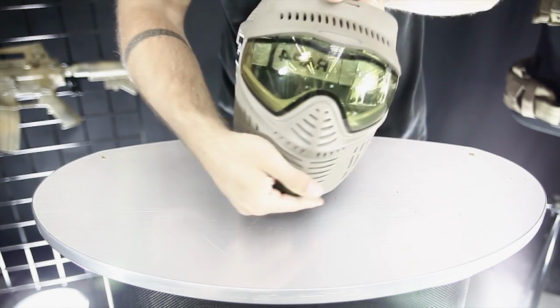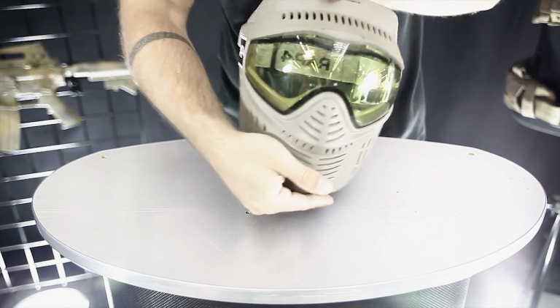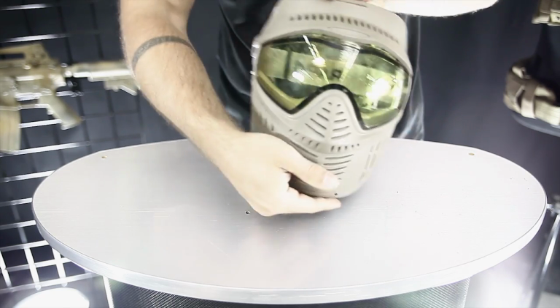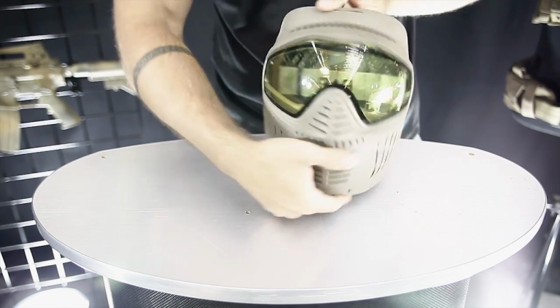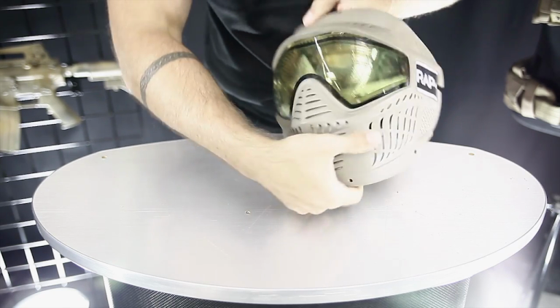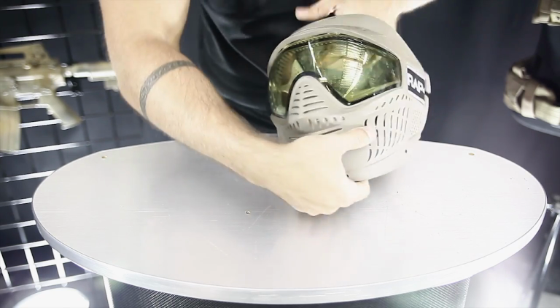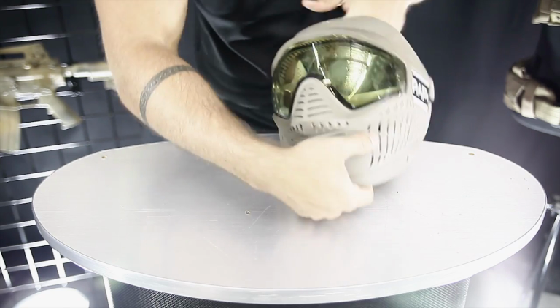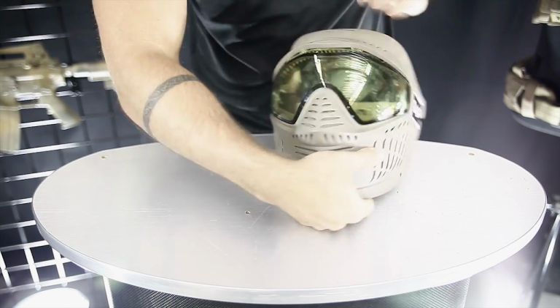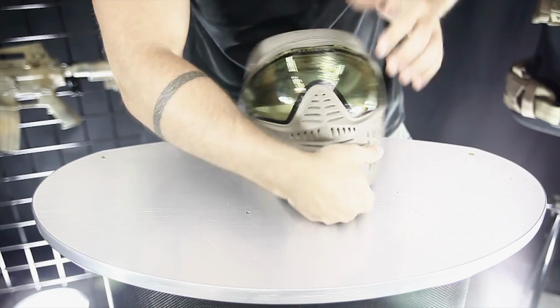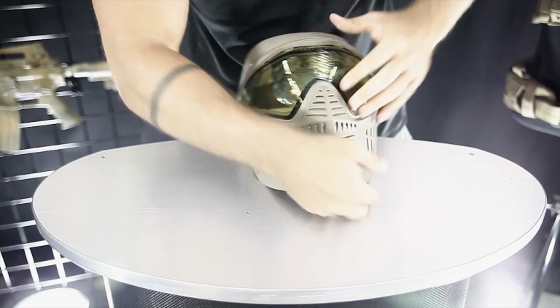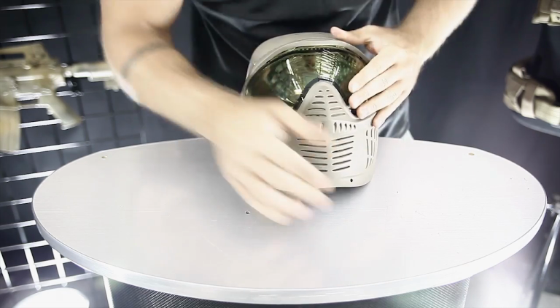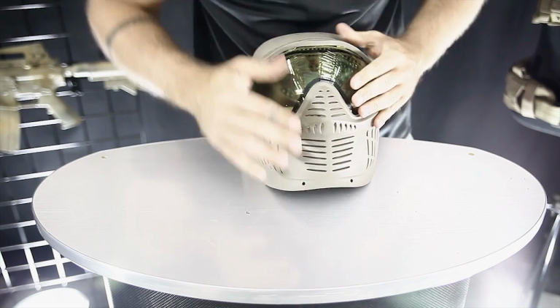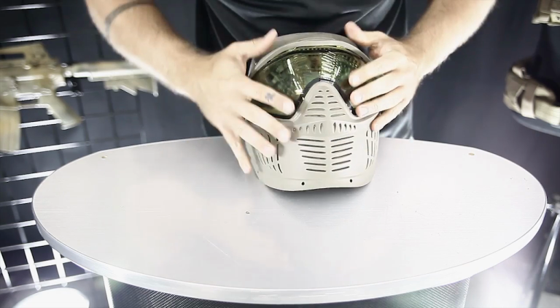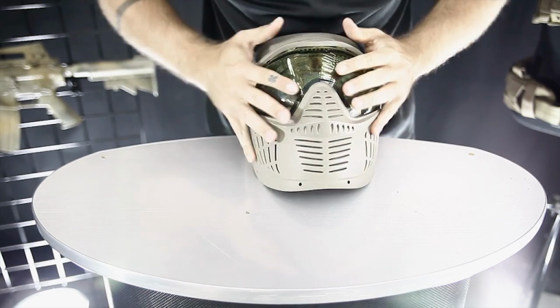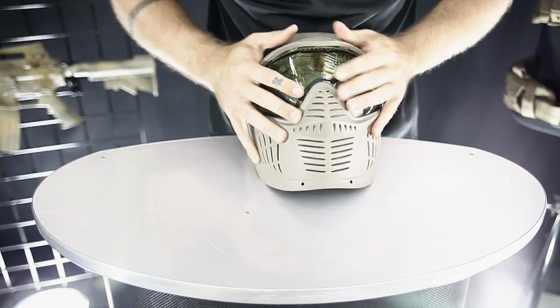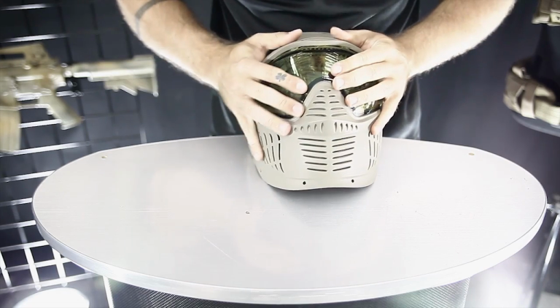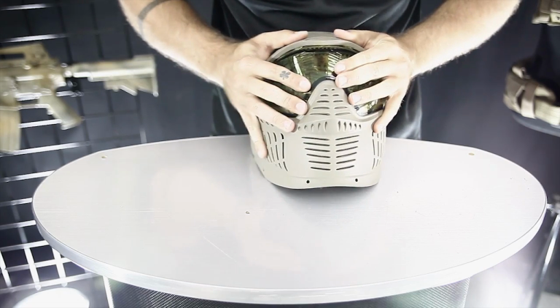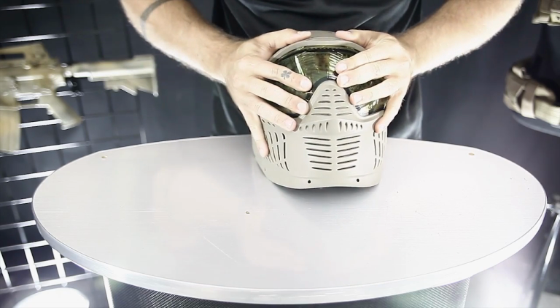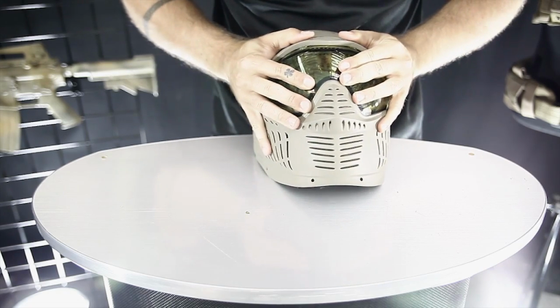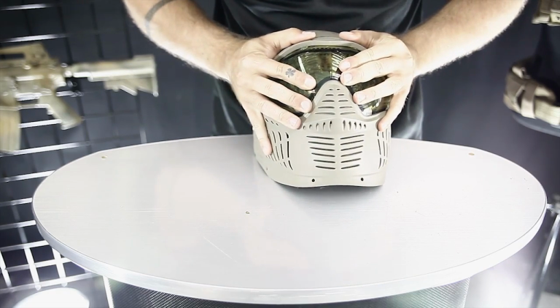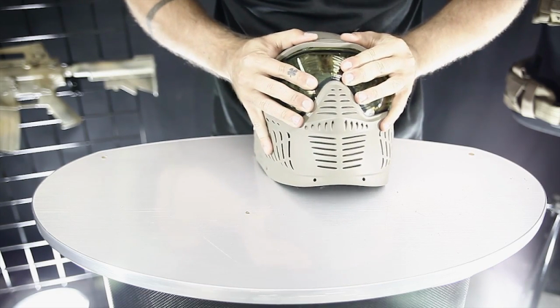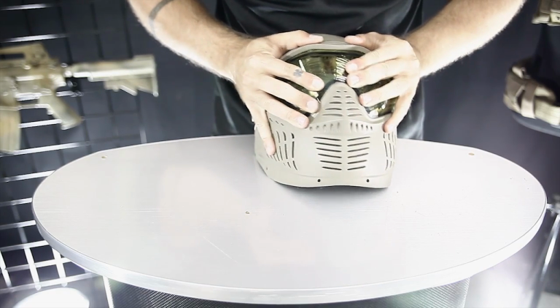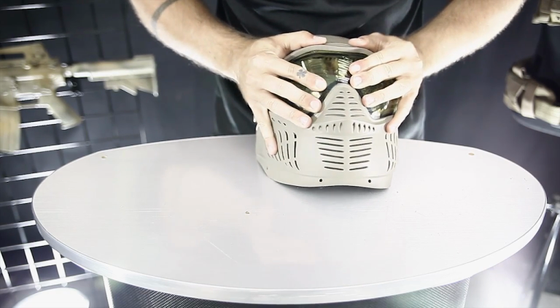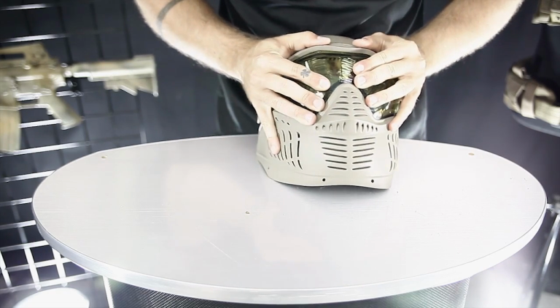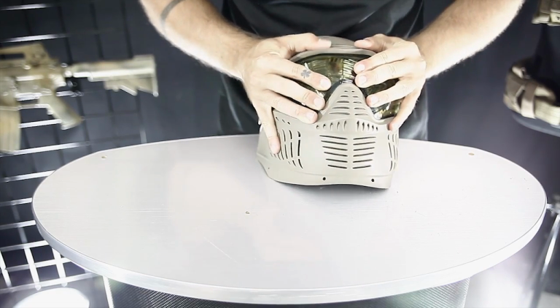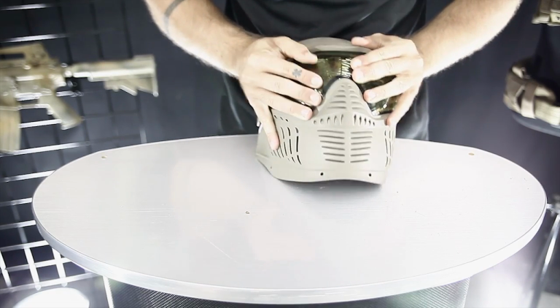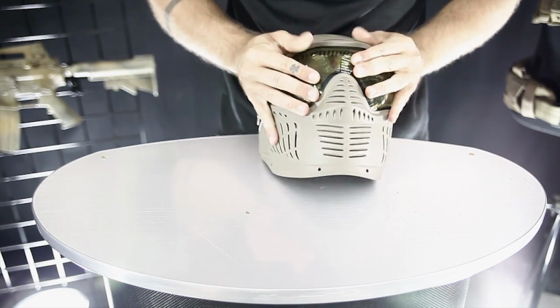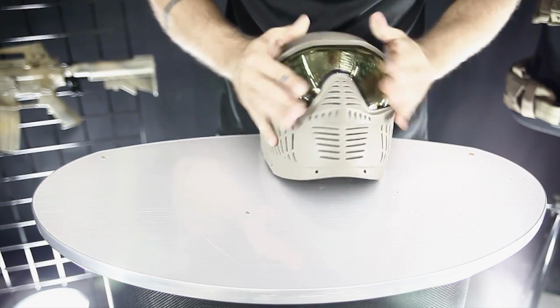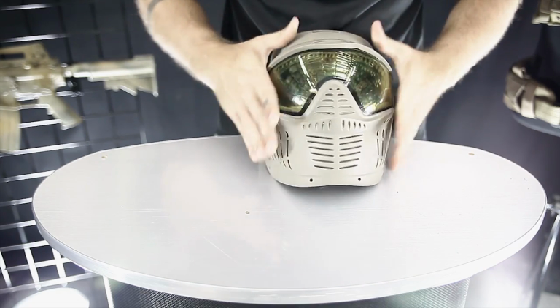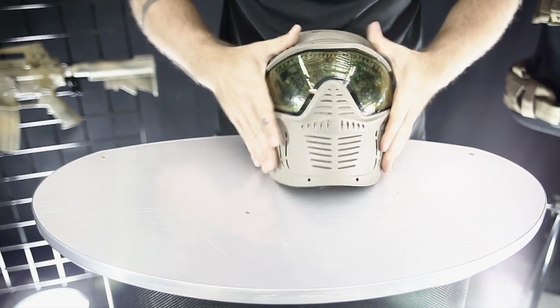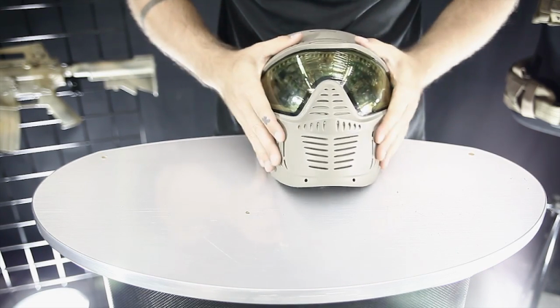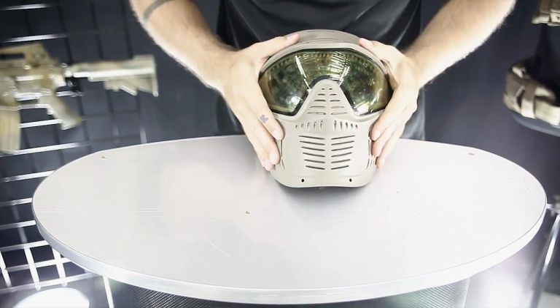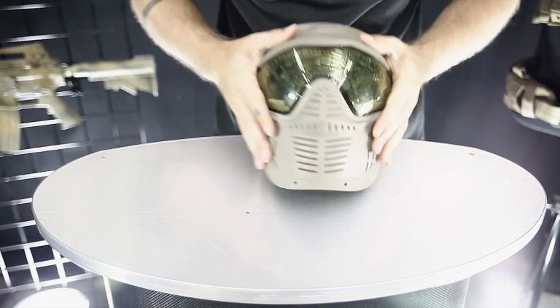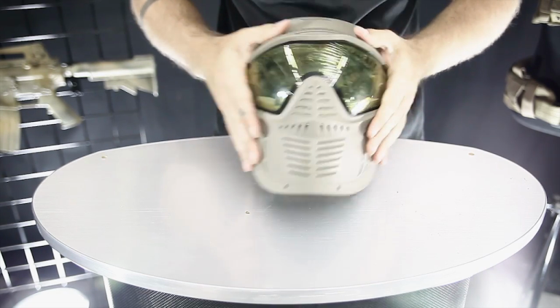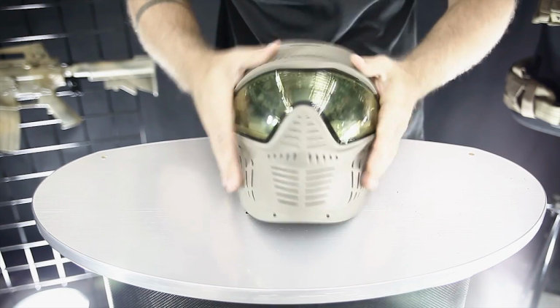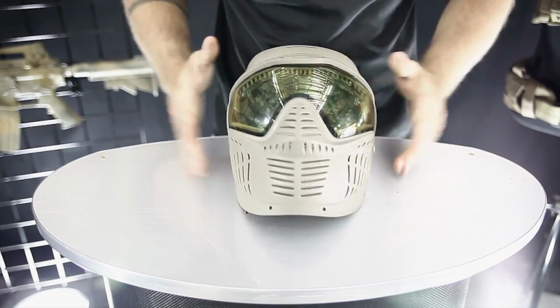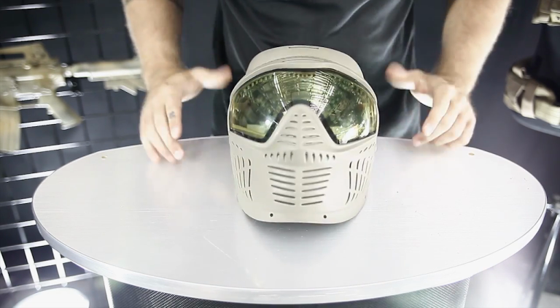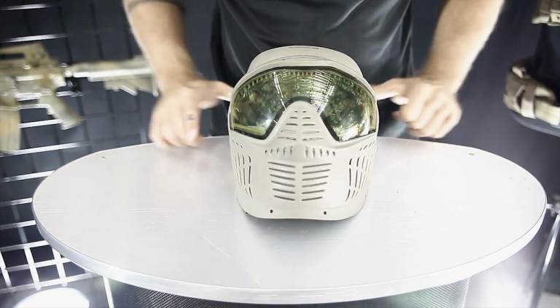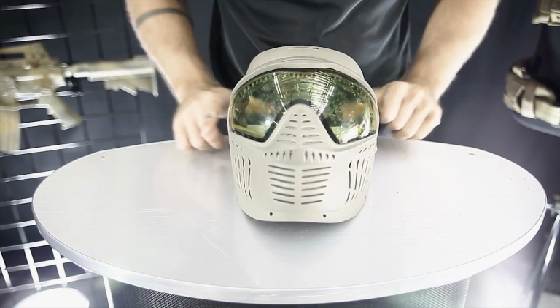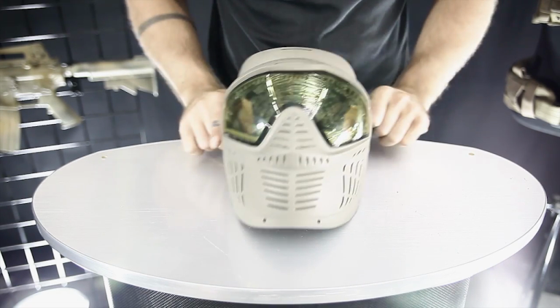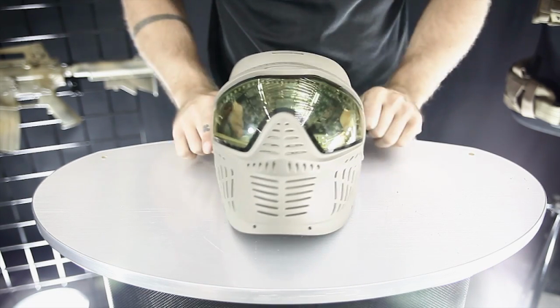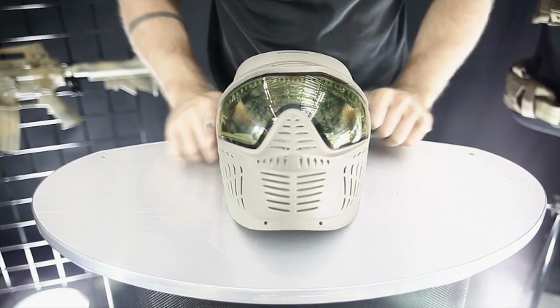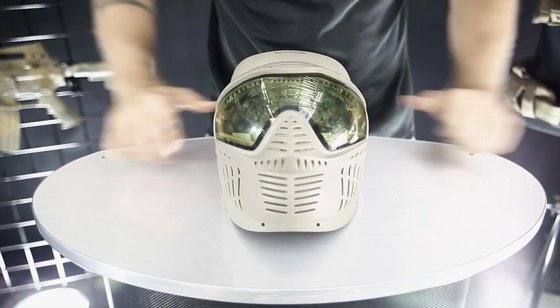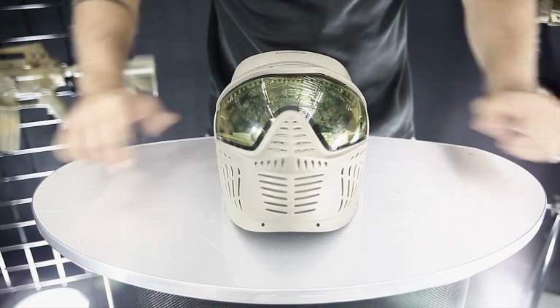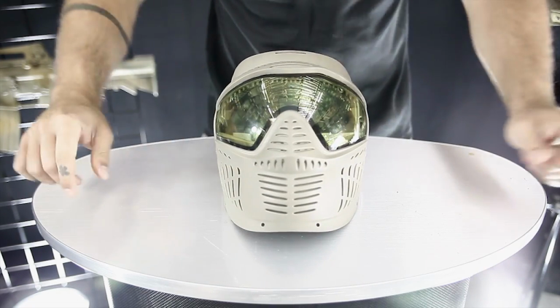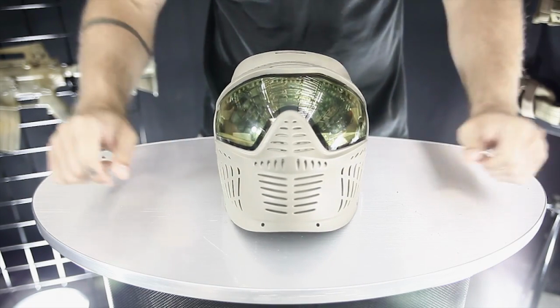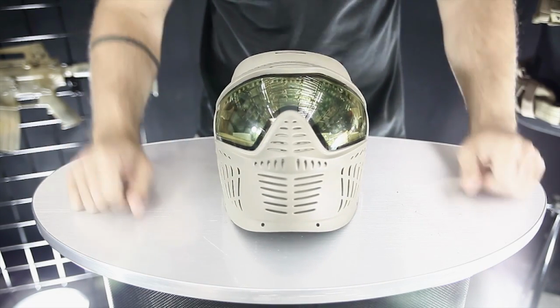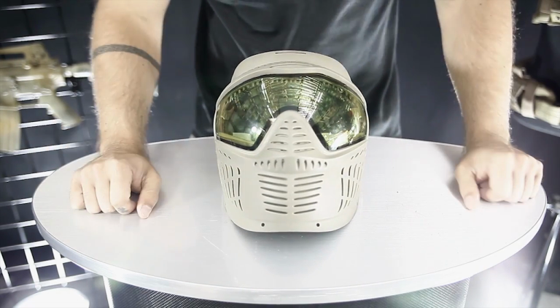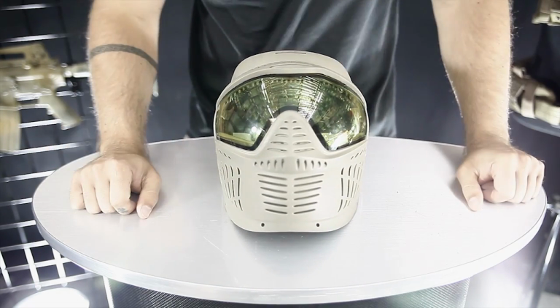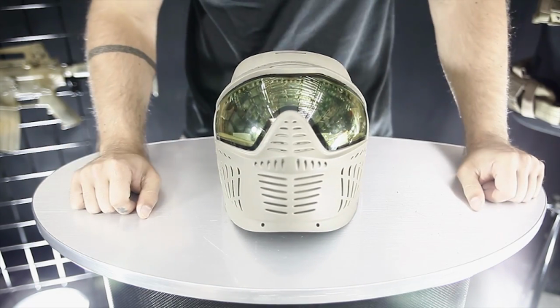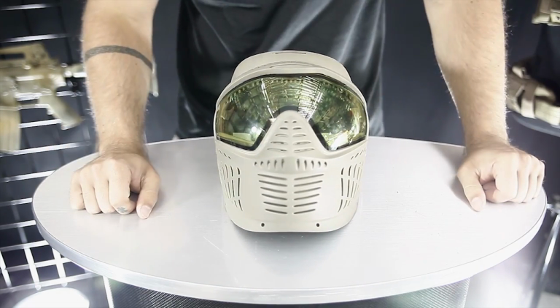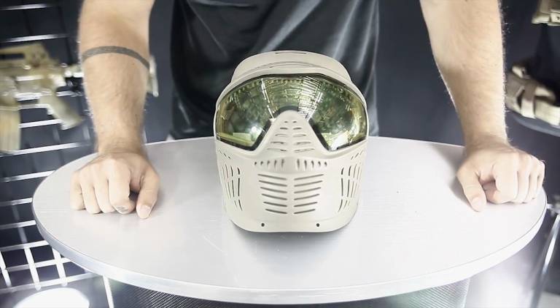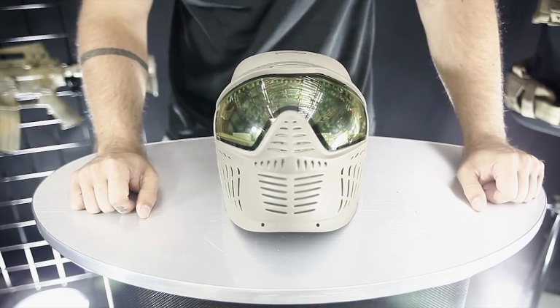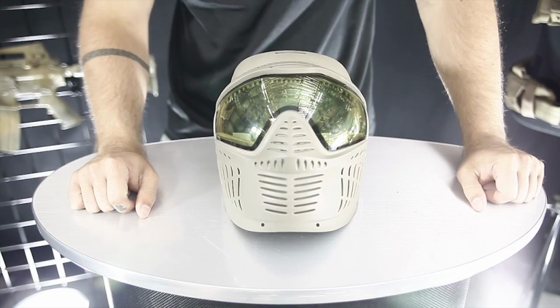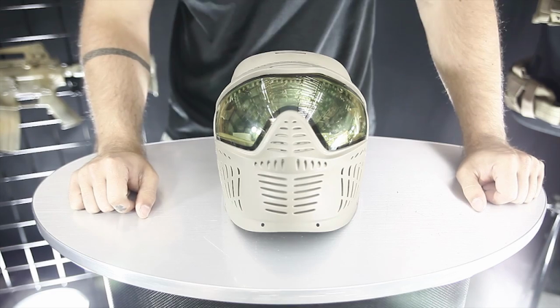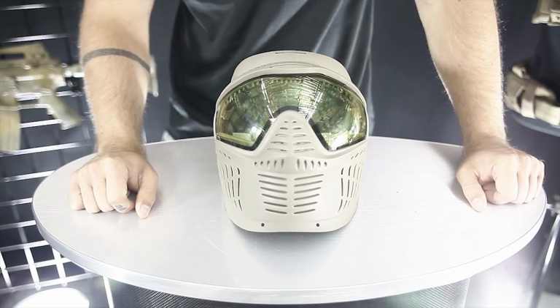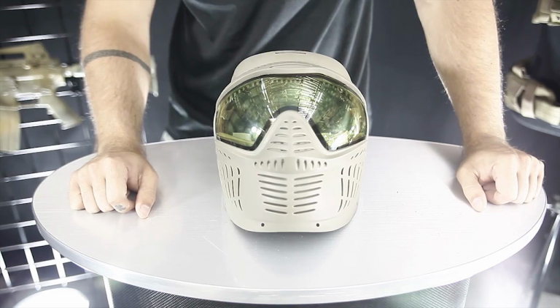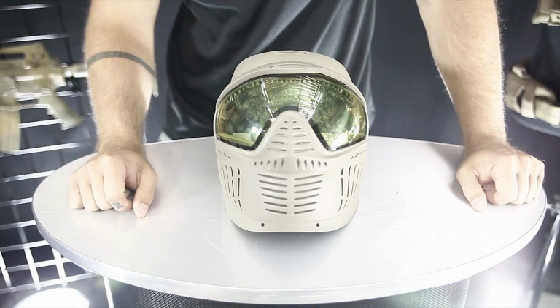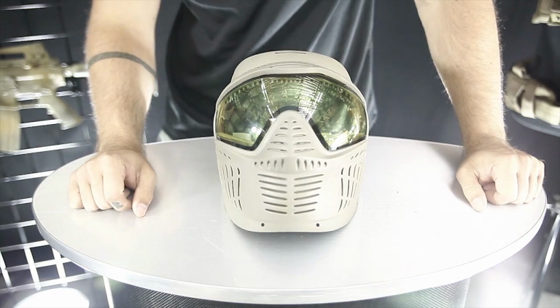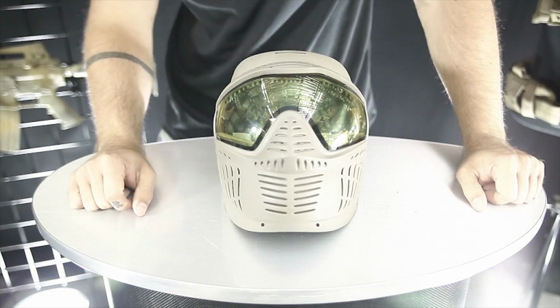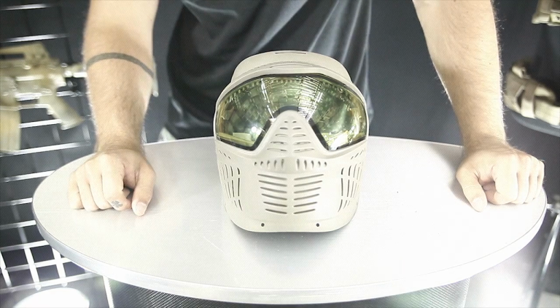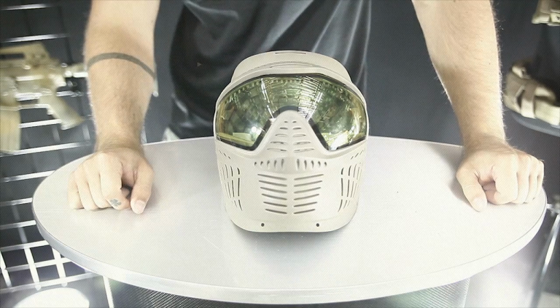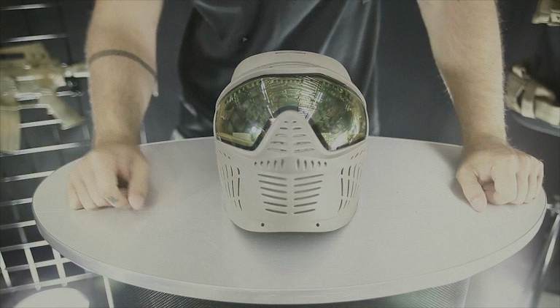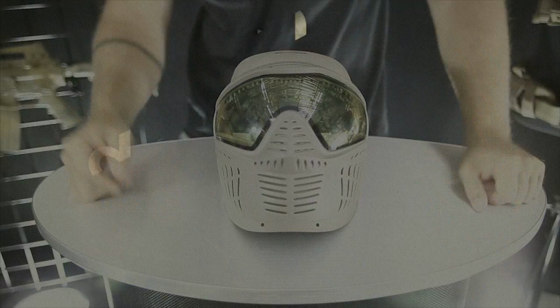Push in like that and then the top here. There you go. Too easy.